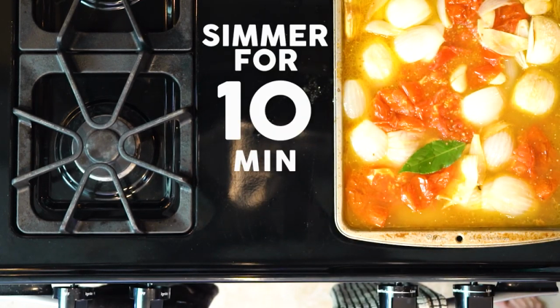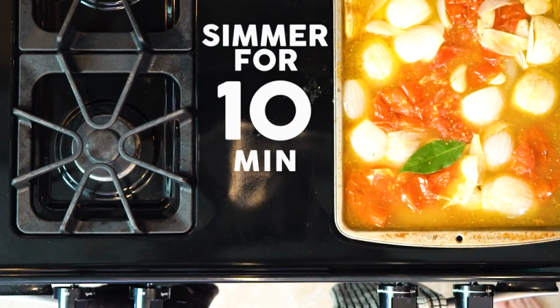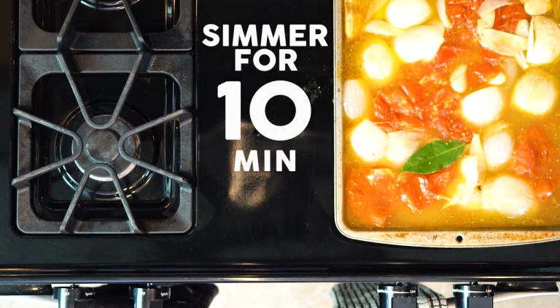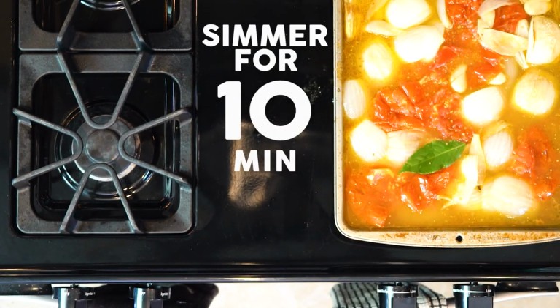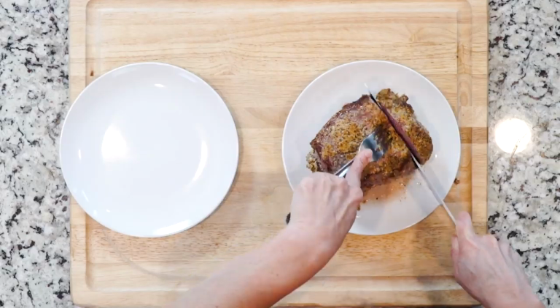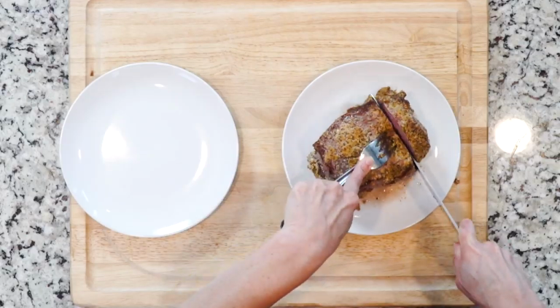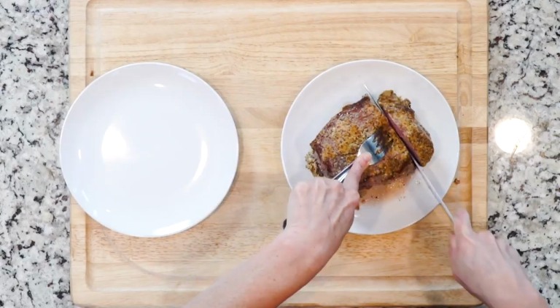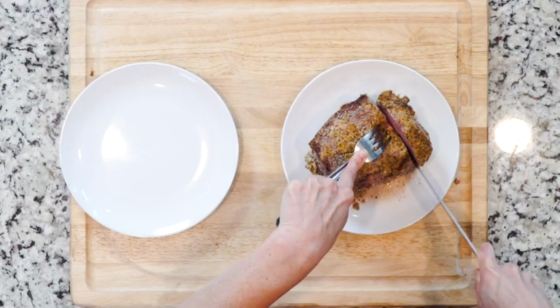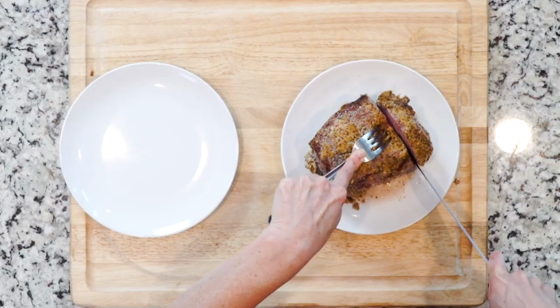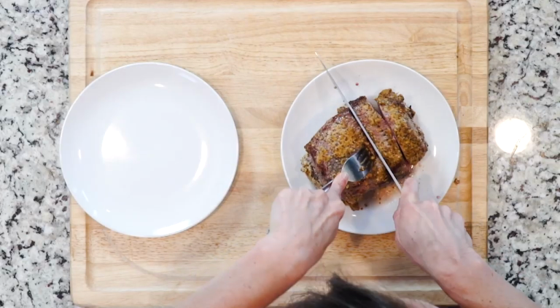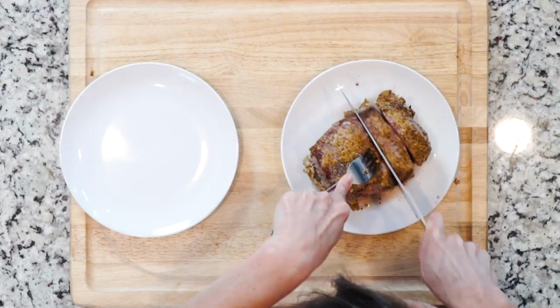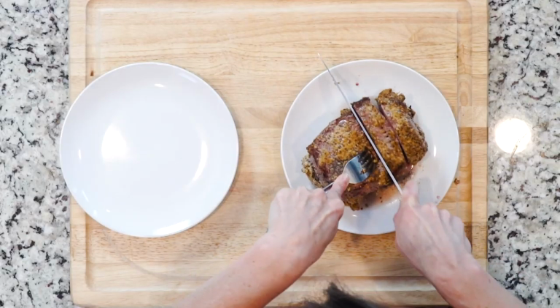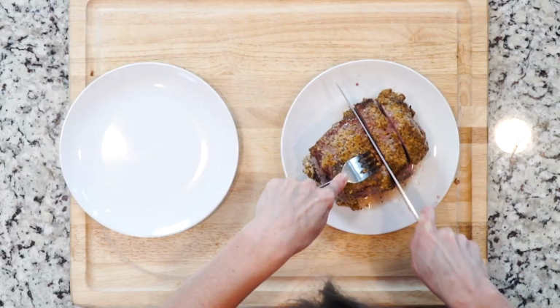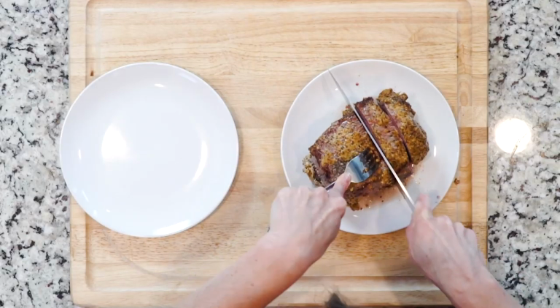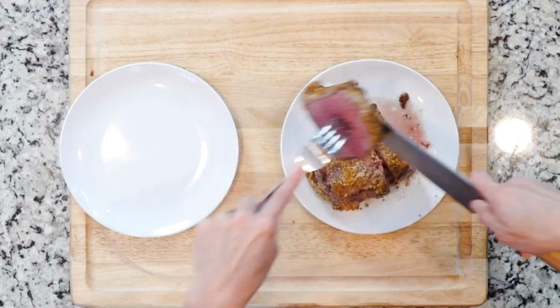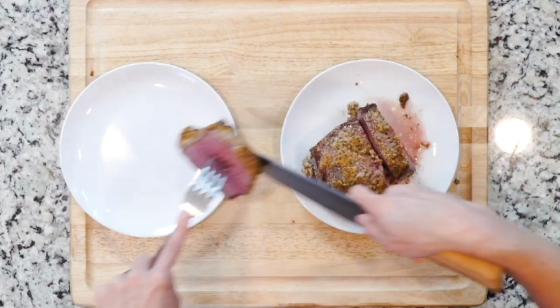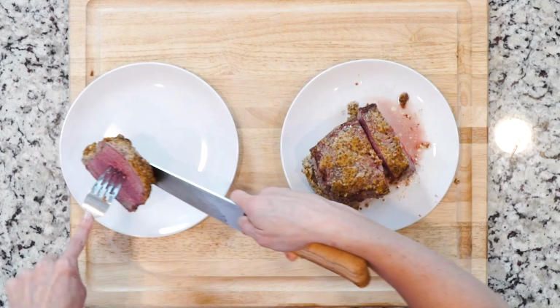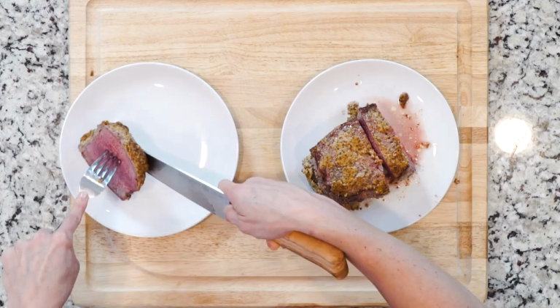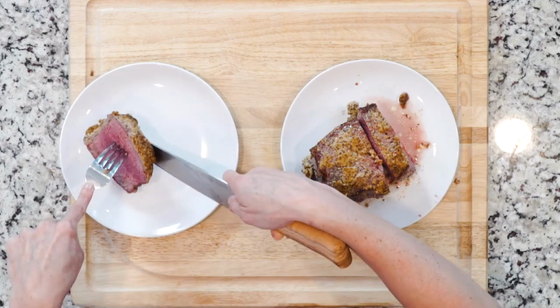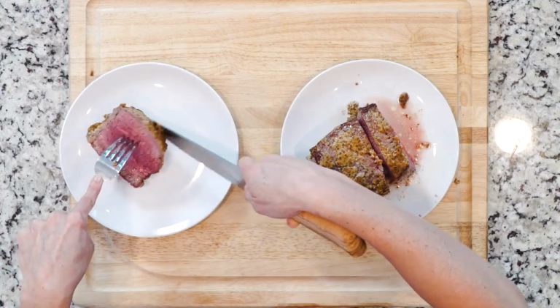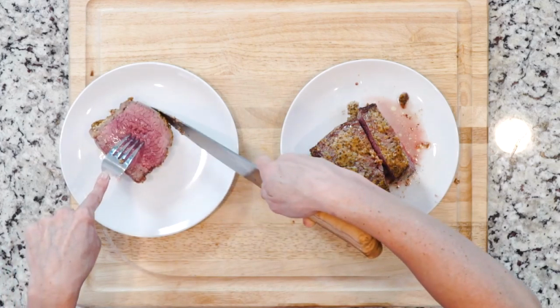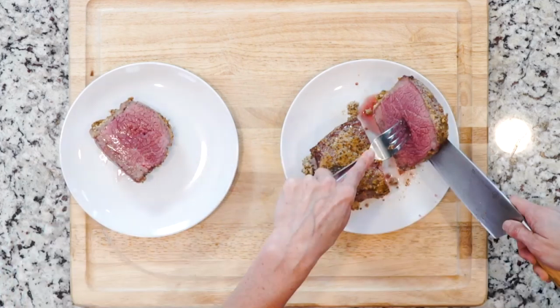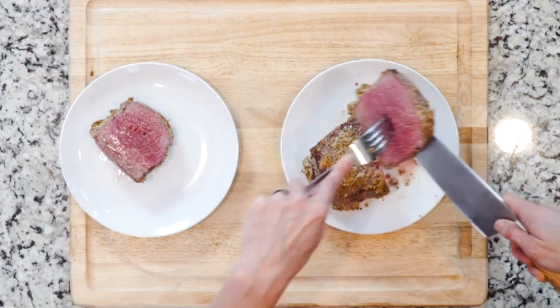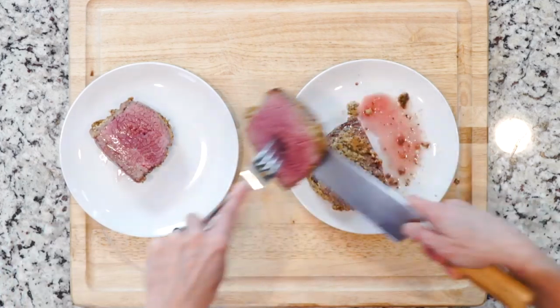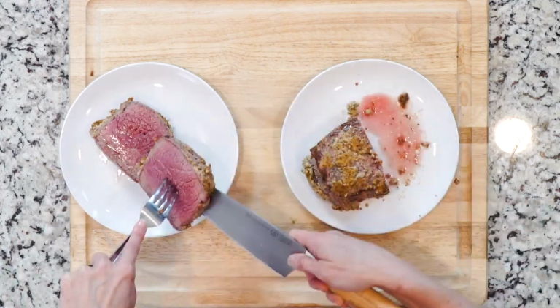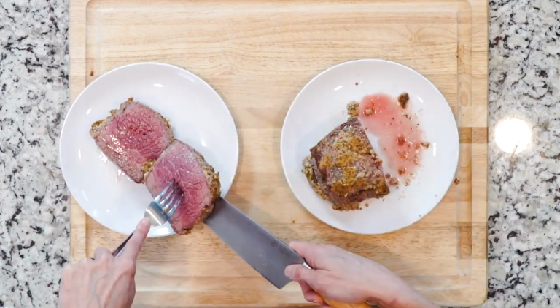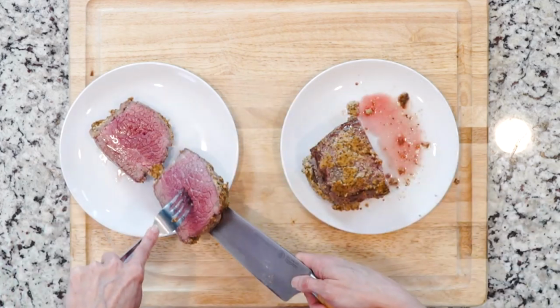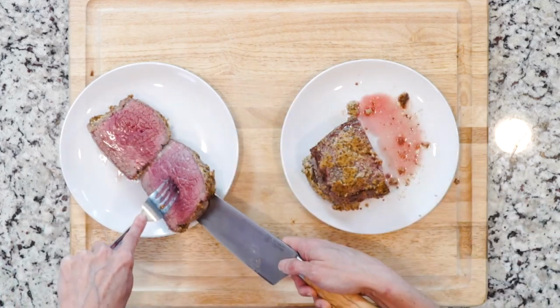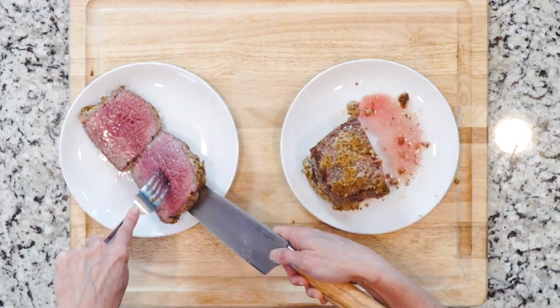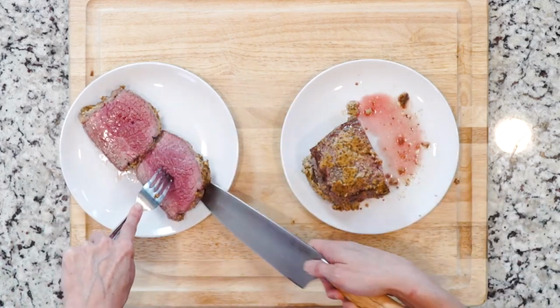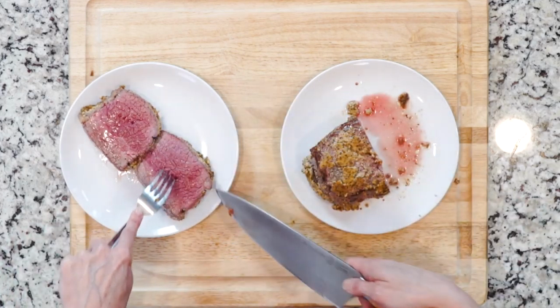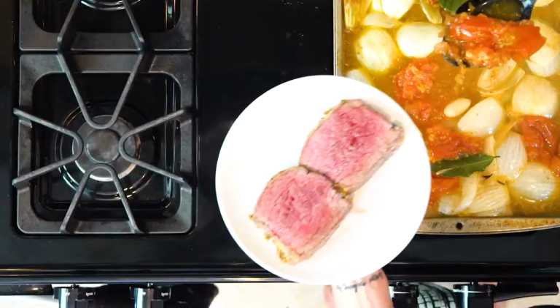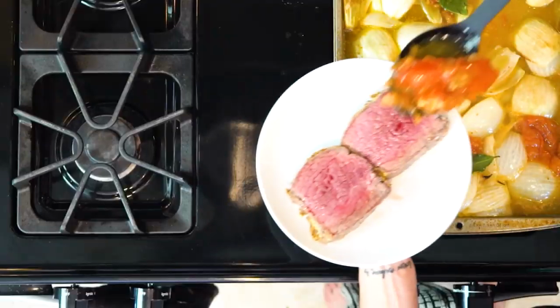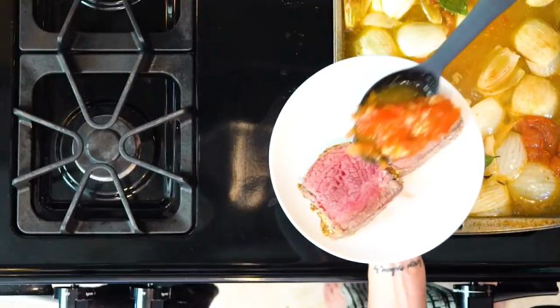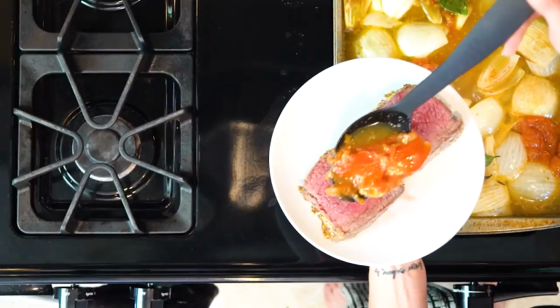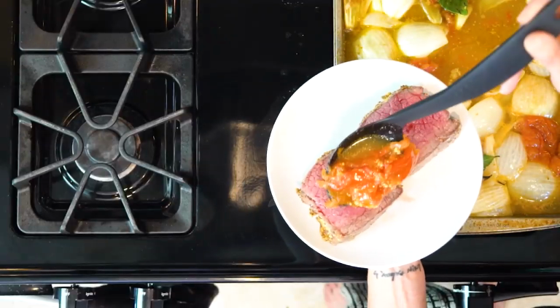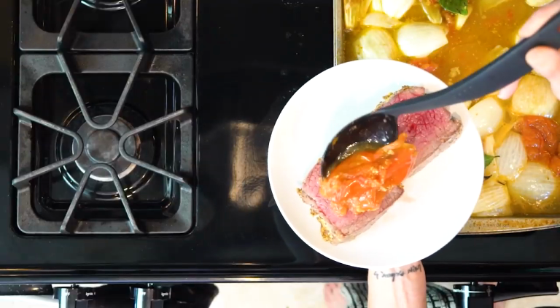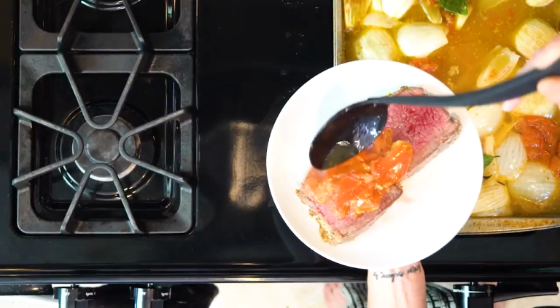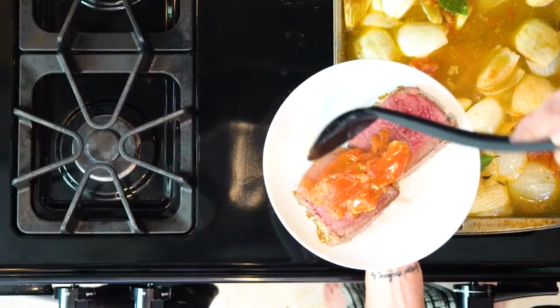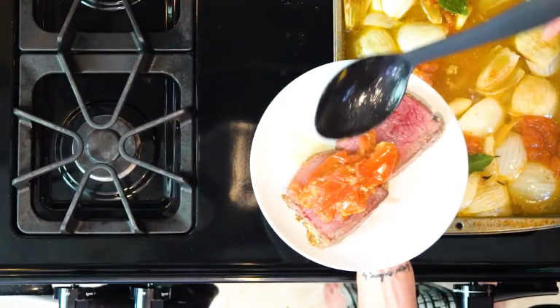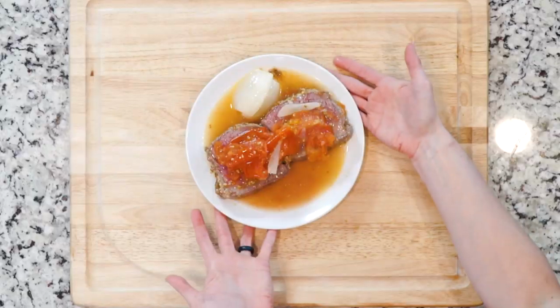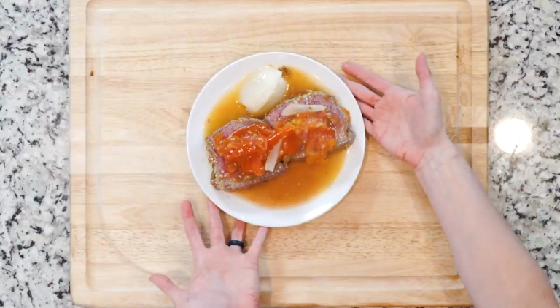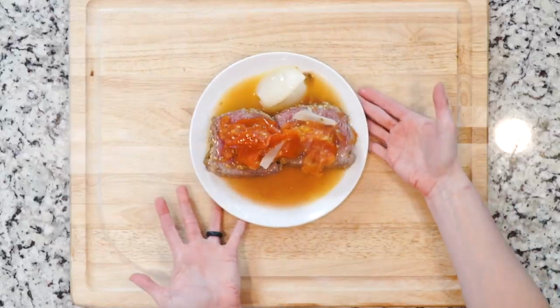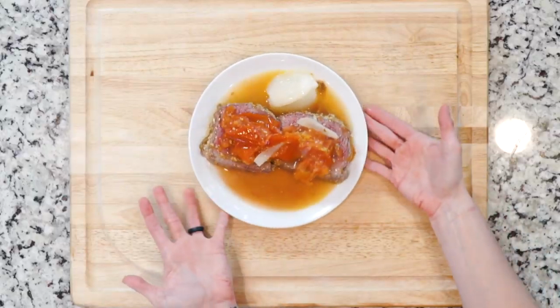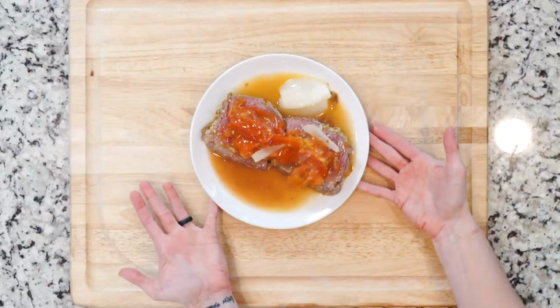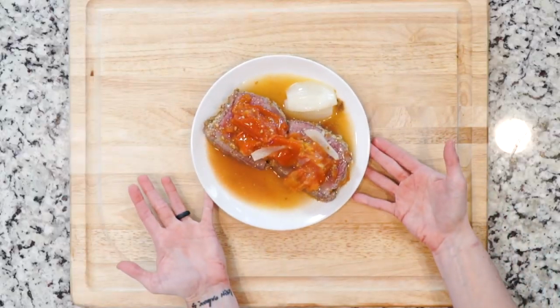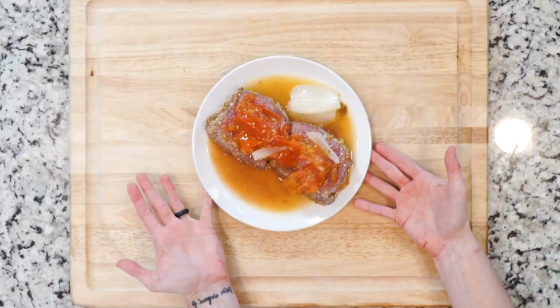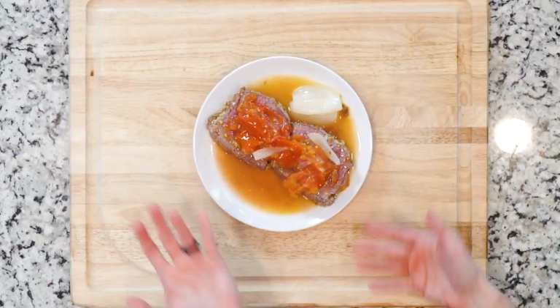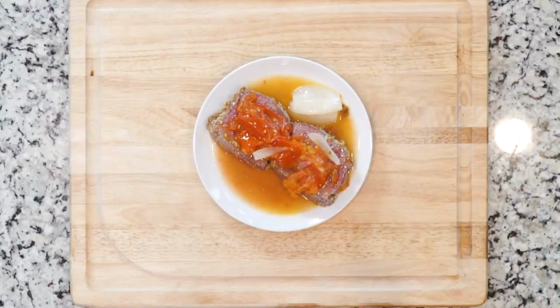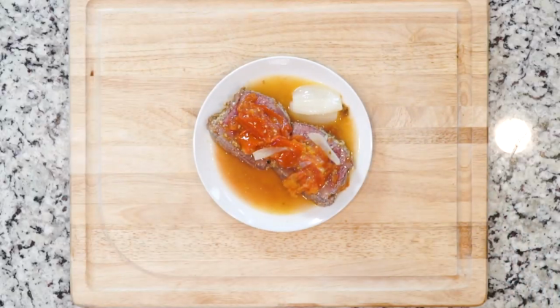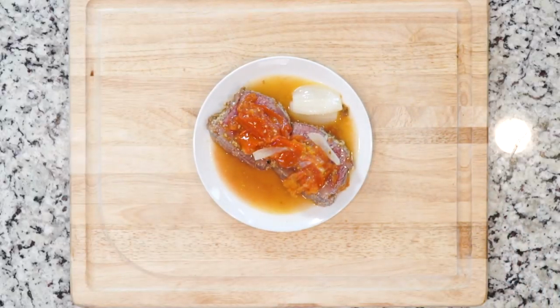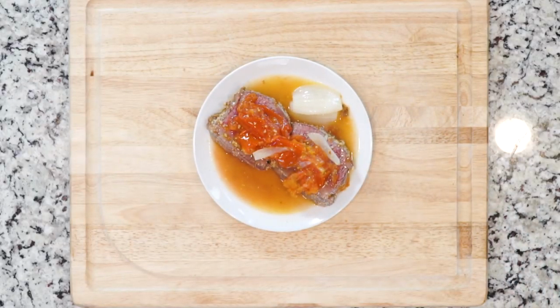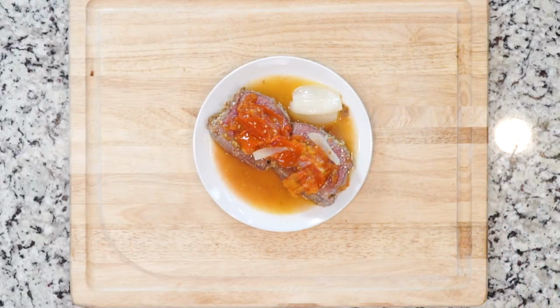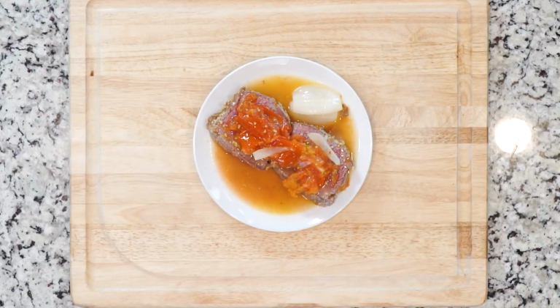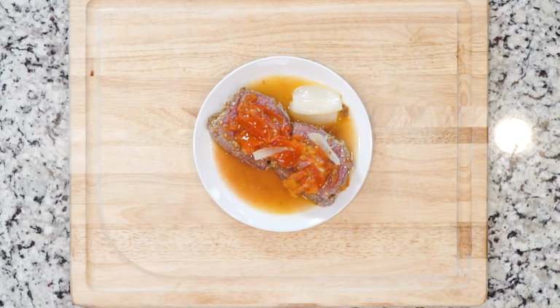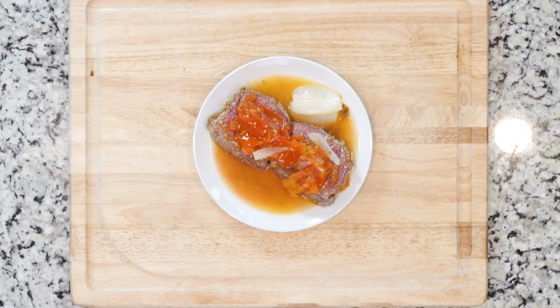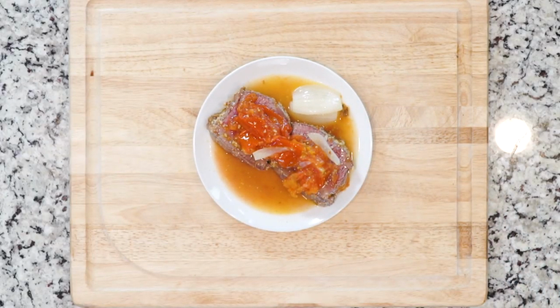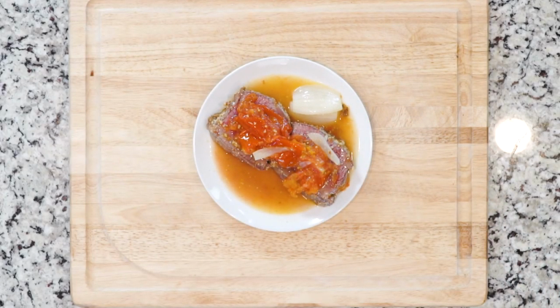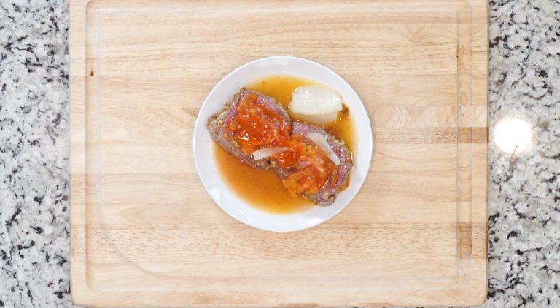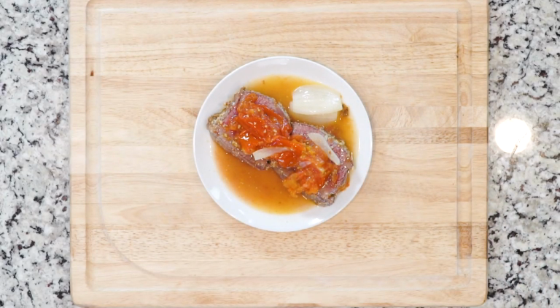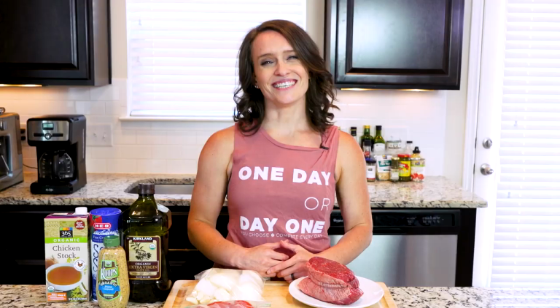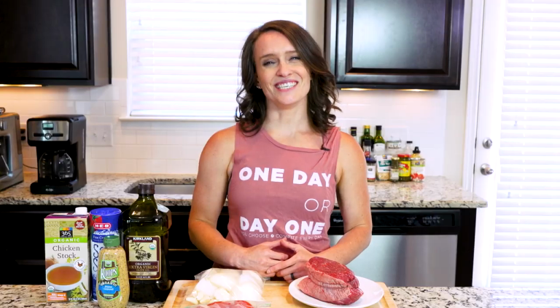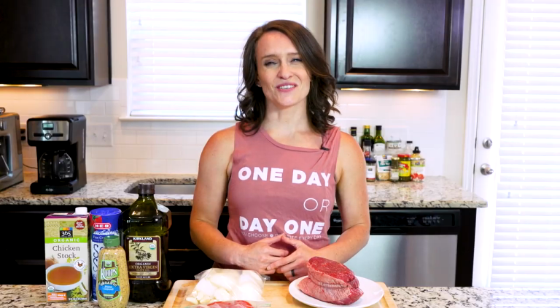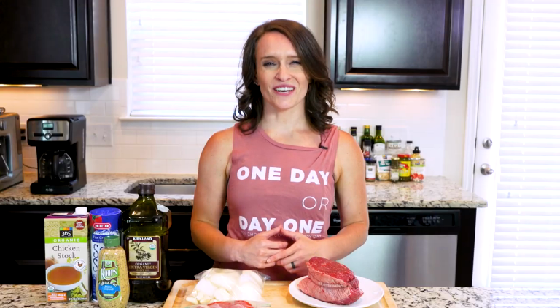Then cut the roast and place a piece on a plate. Top with the sauce and add a pinch of salt if needed. Enjoy!